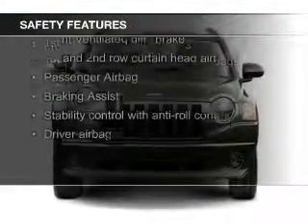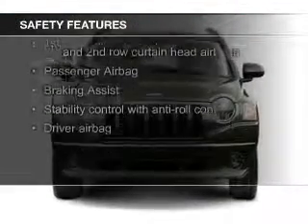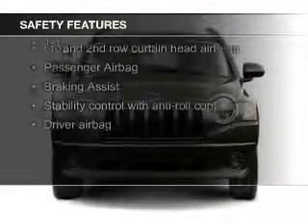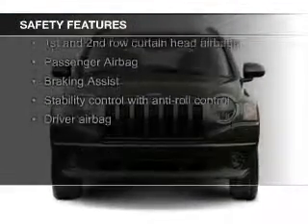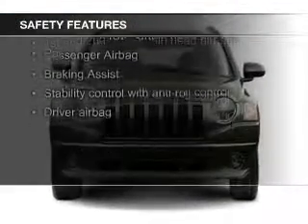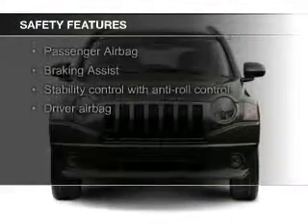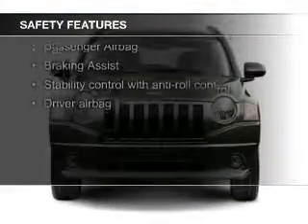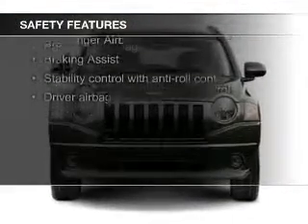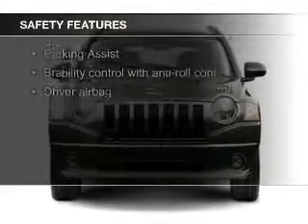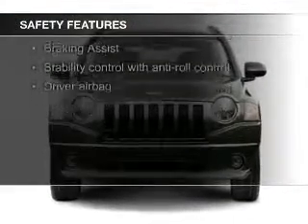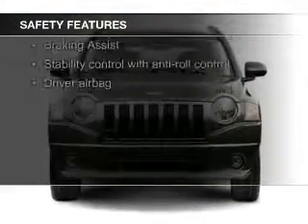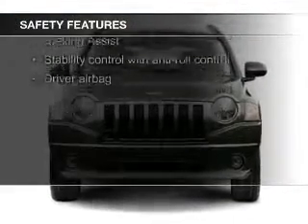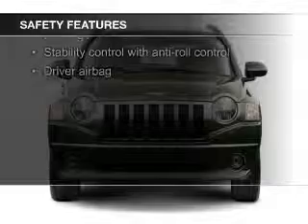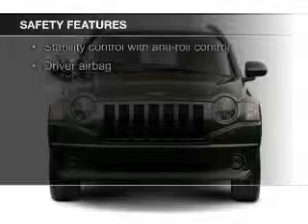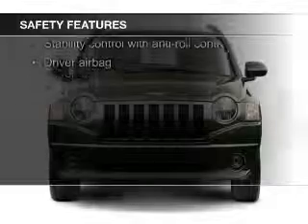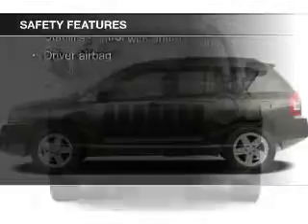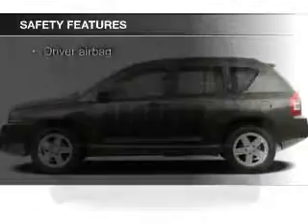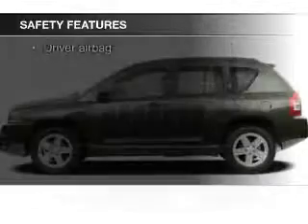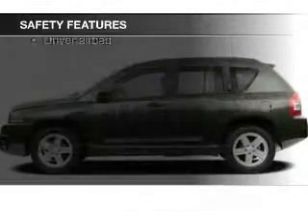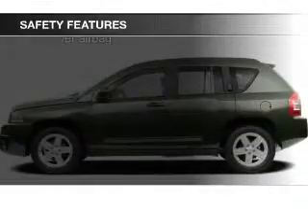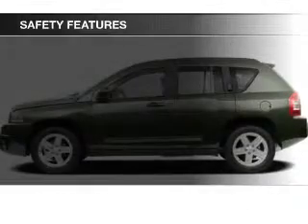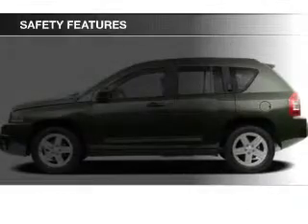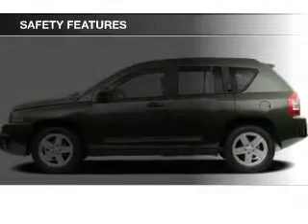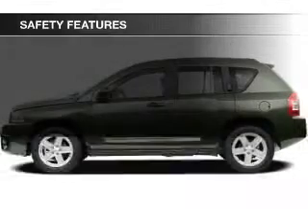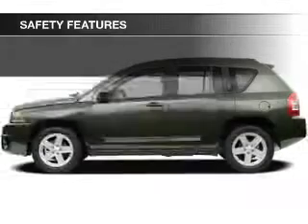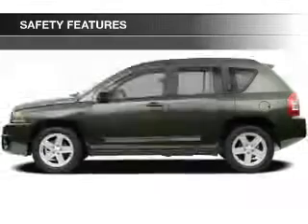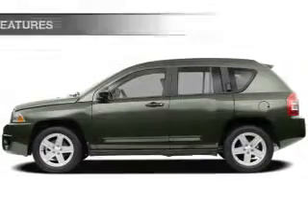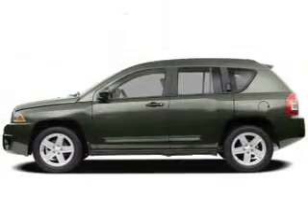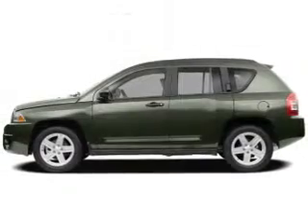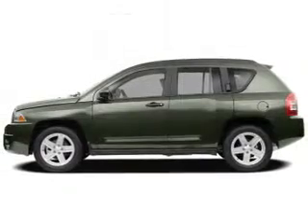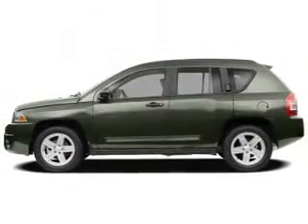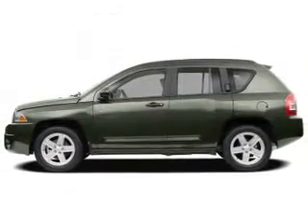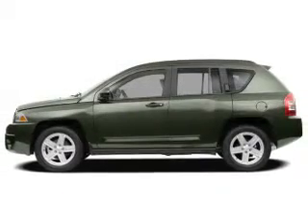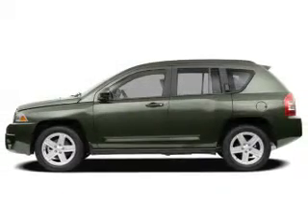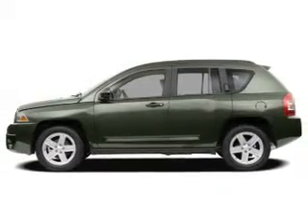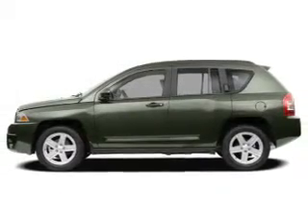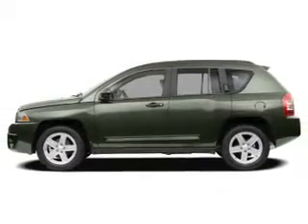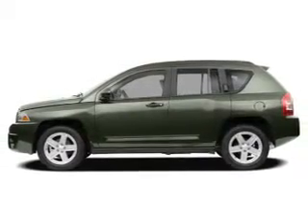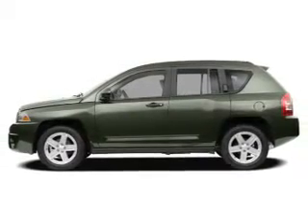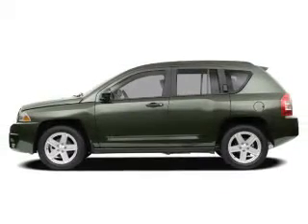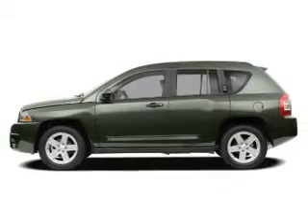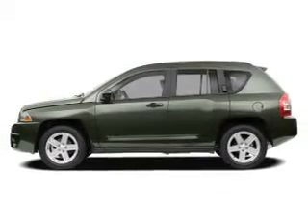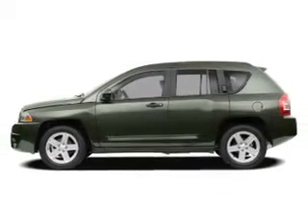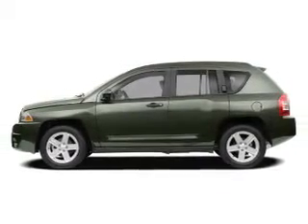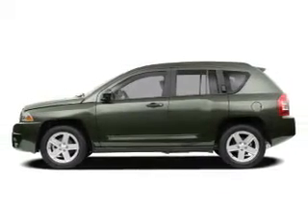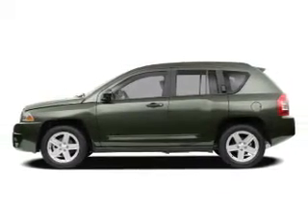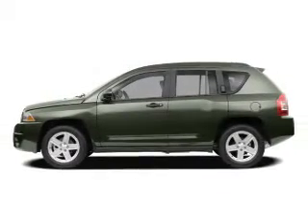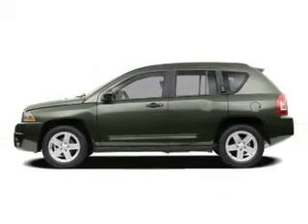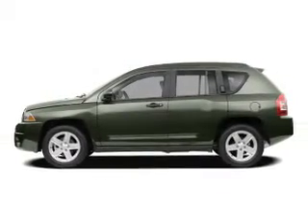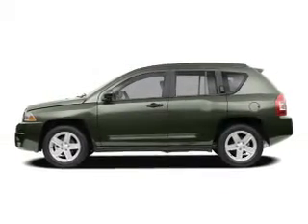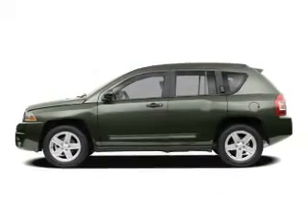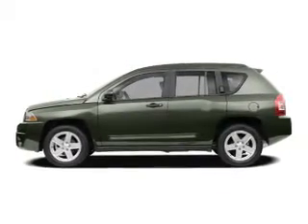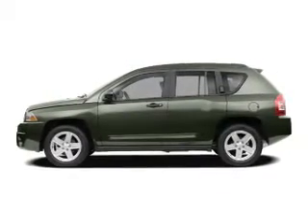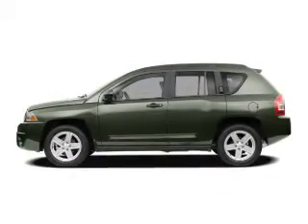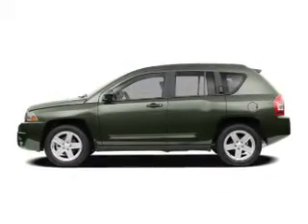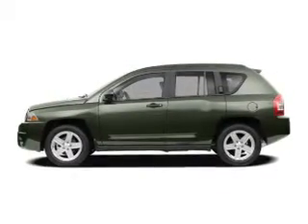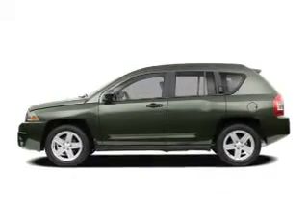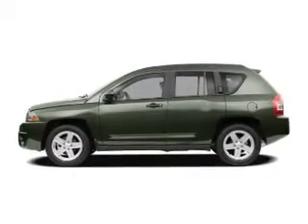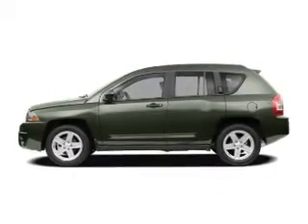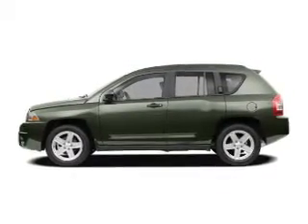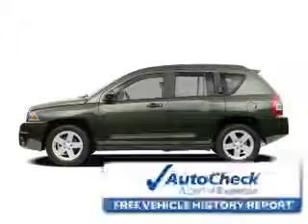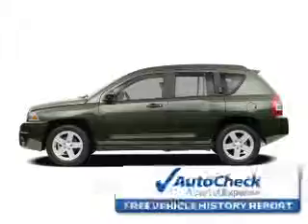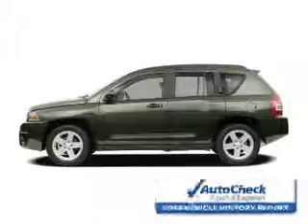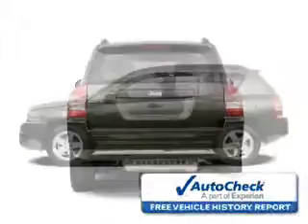Fog lights, curtain head airbags, independent suspension, brake assist, traction control, and stability control.